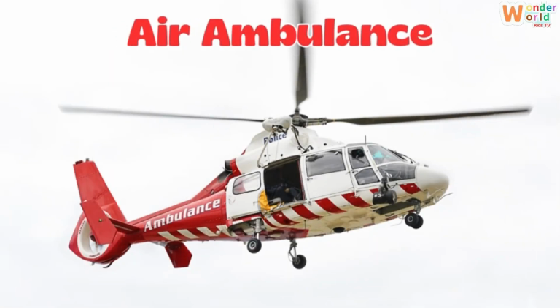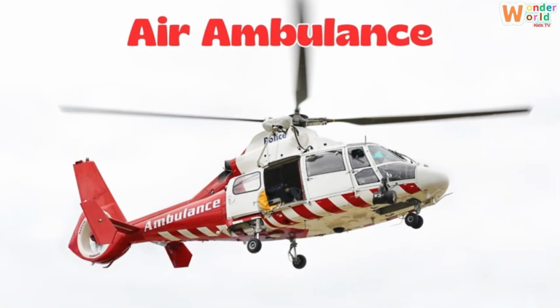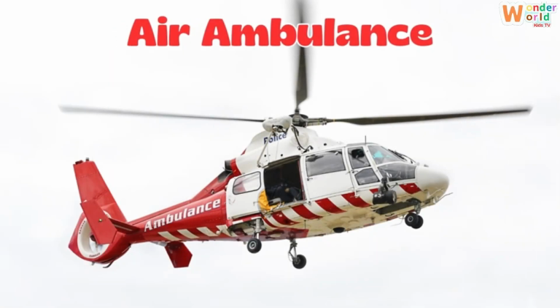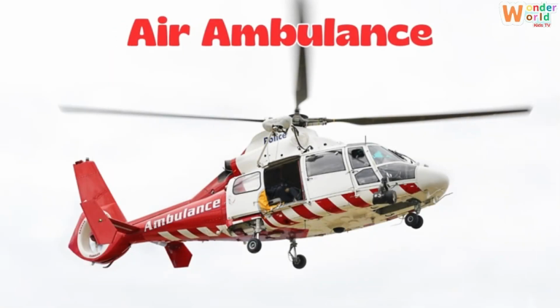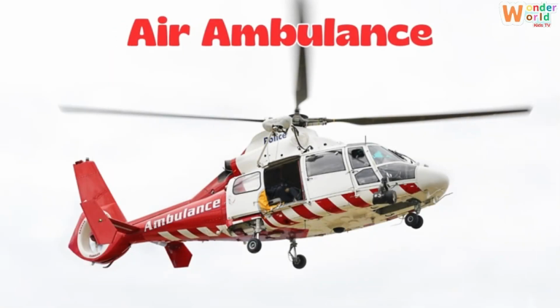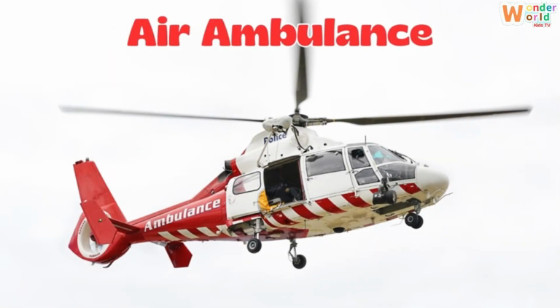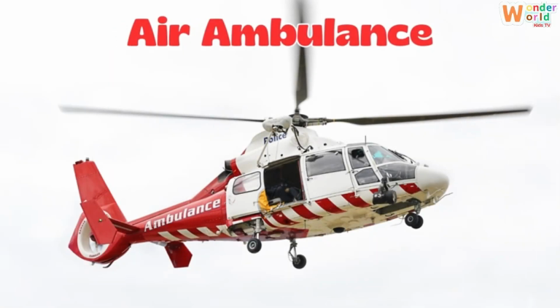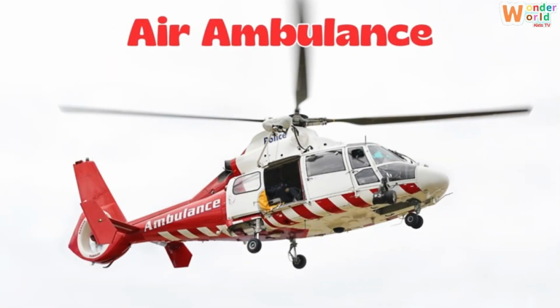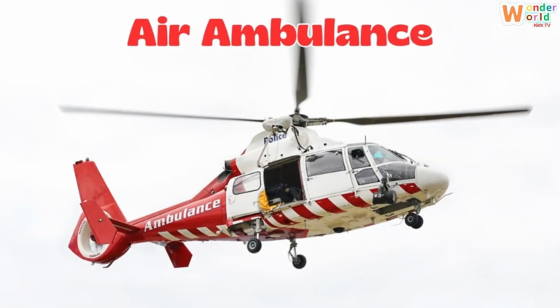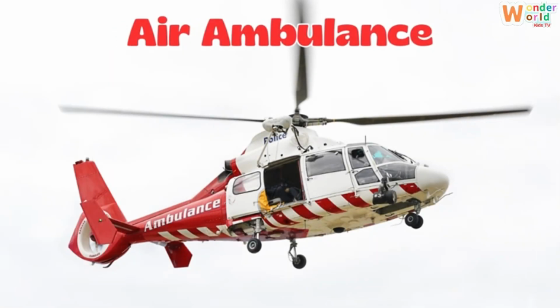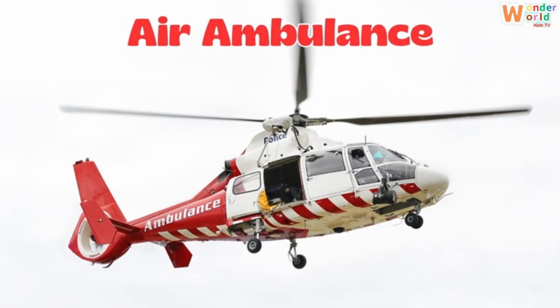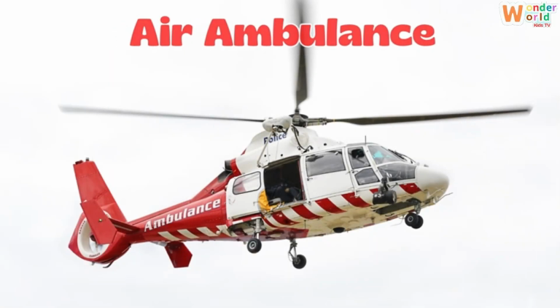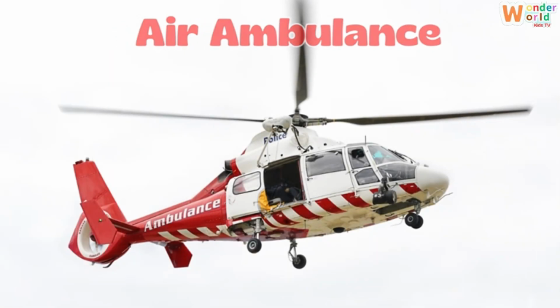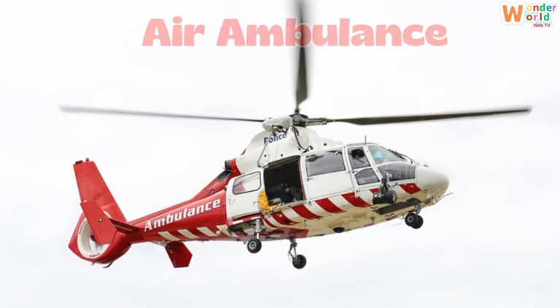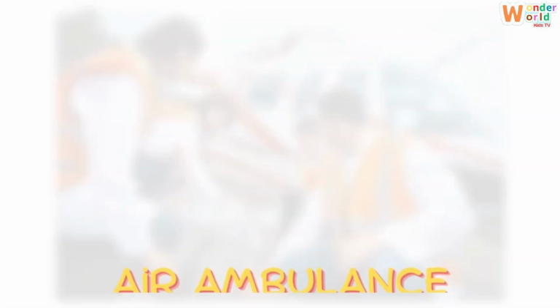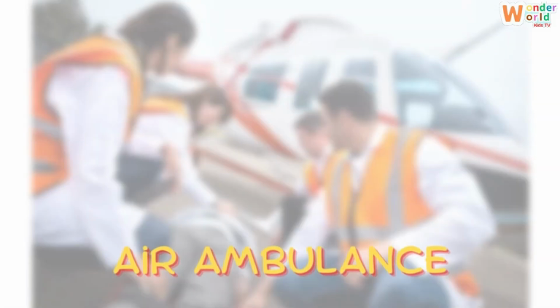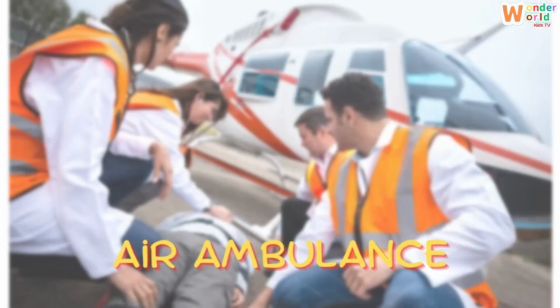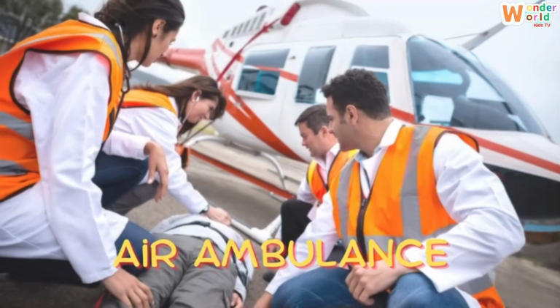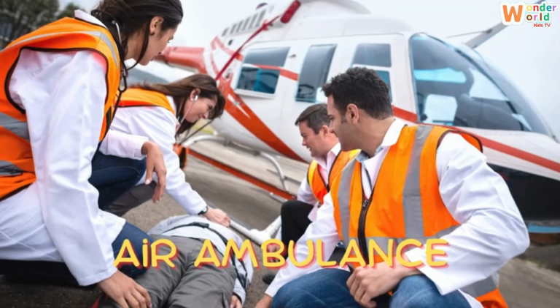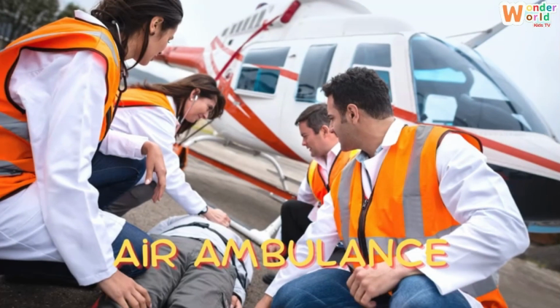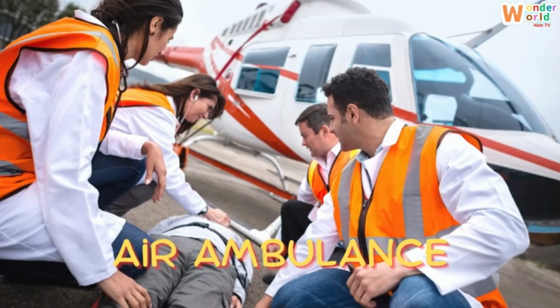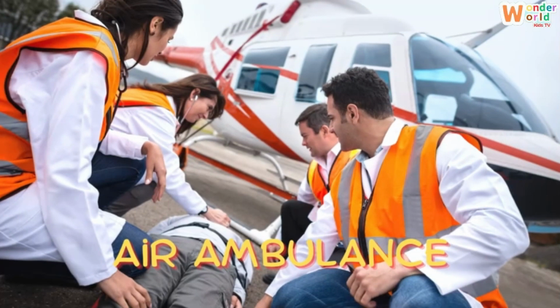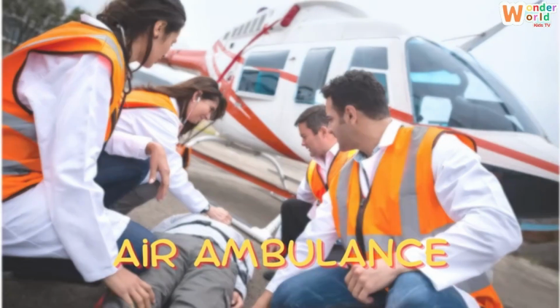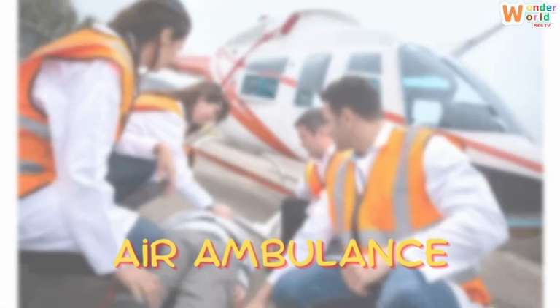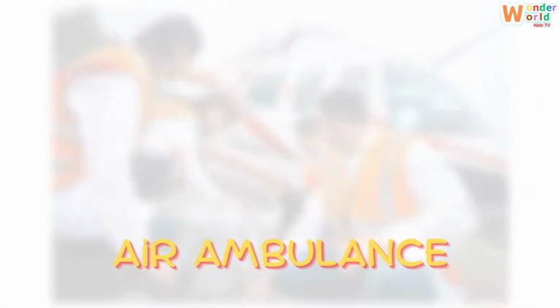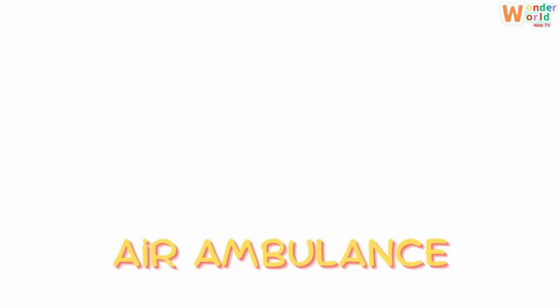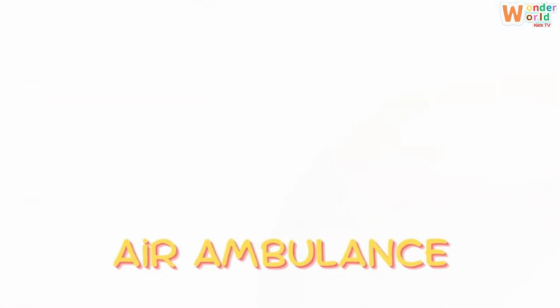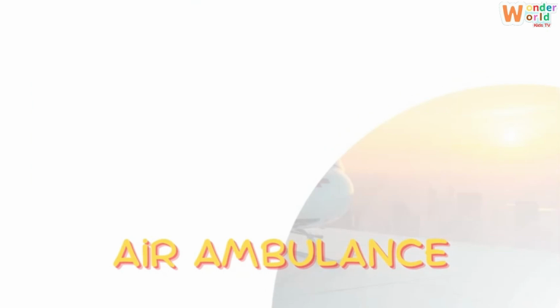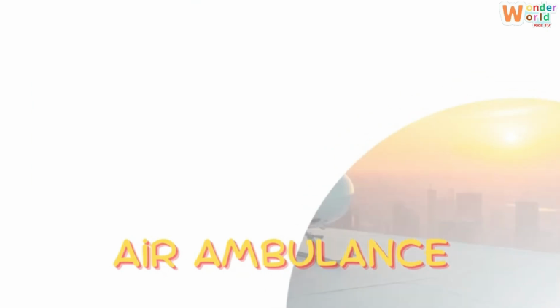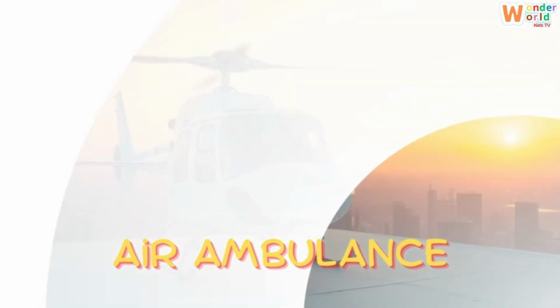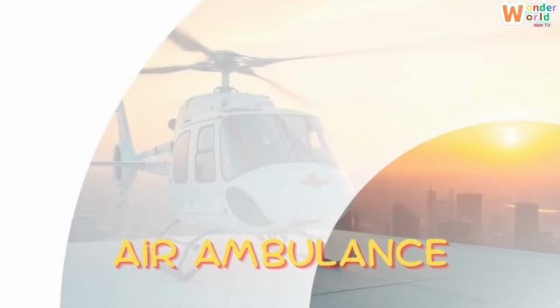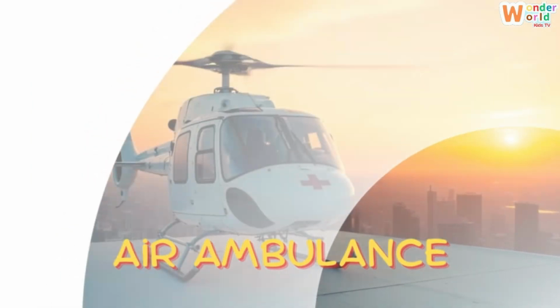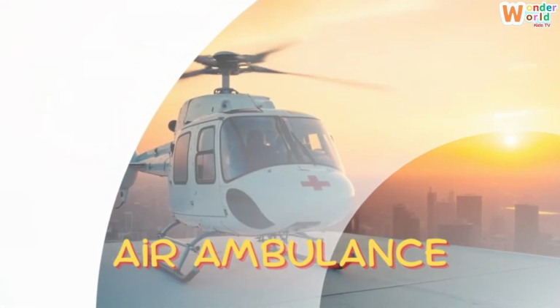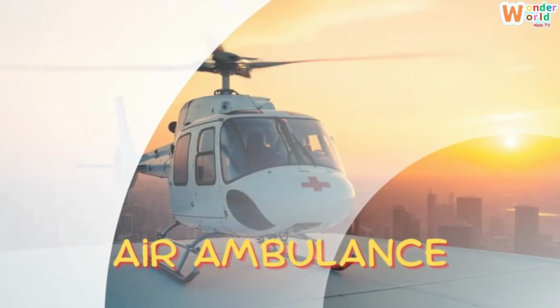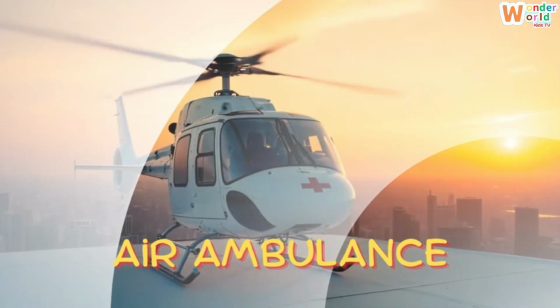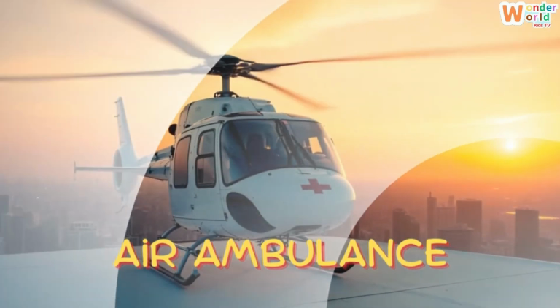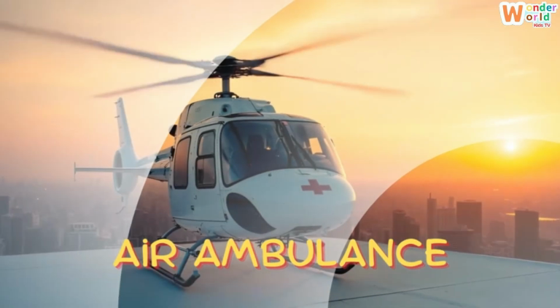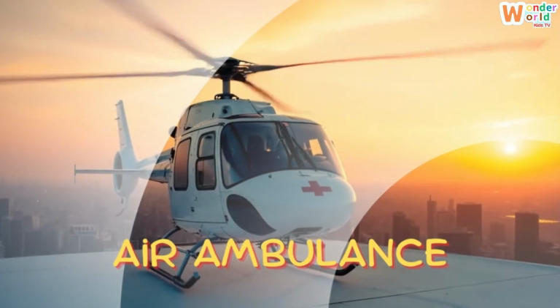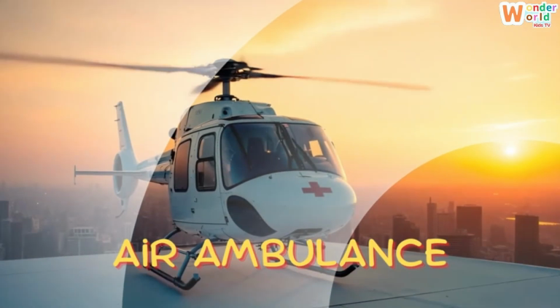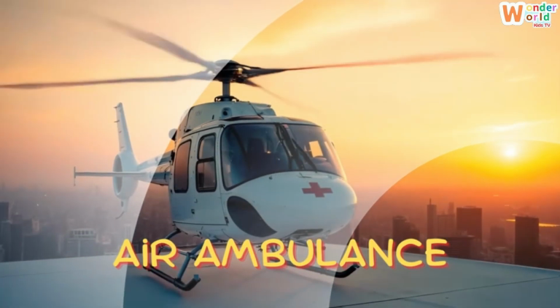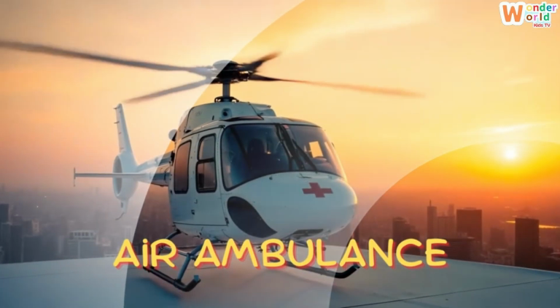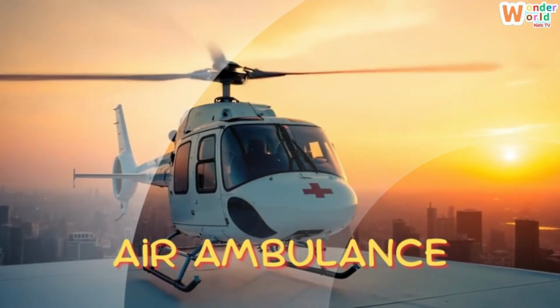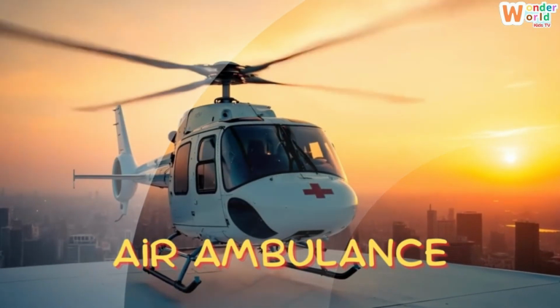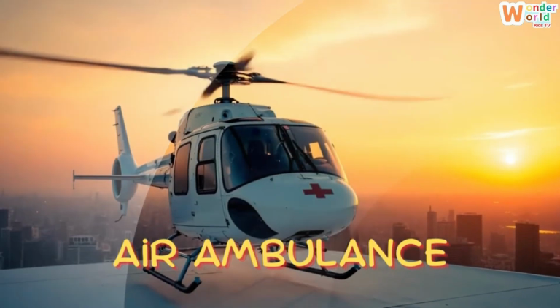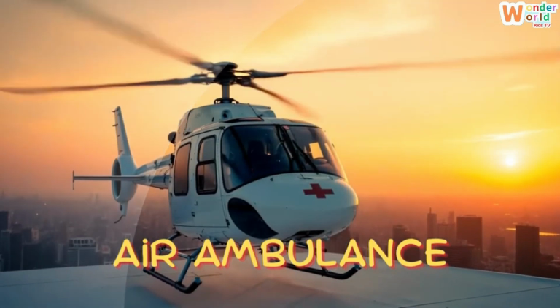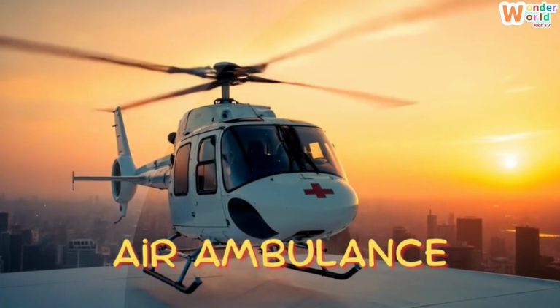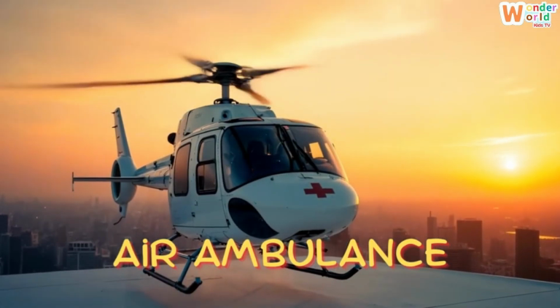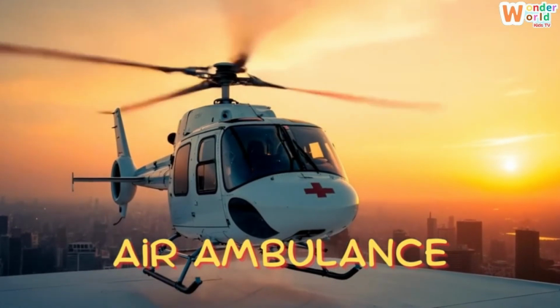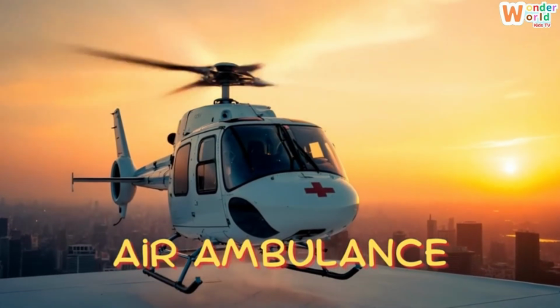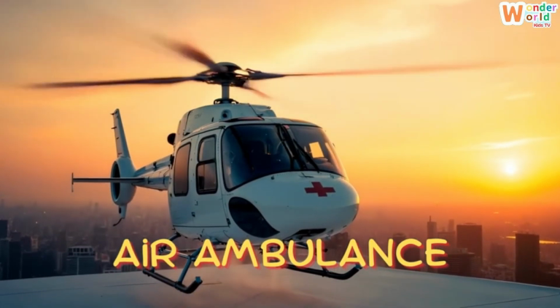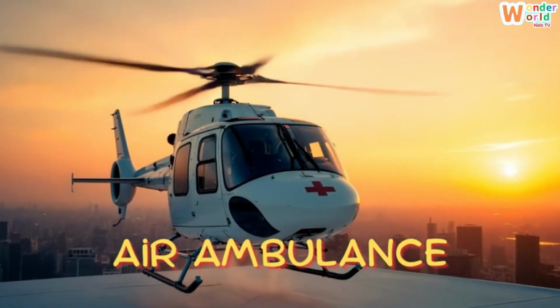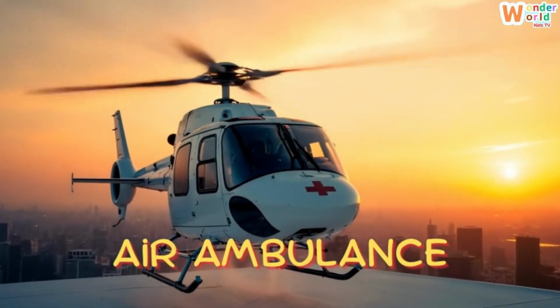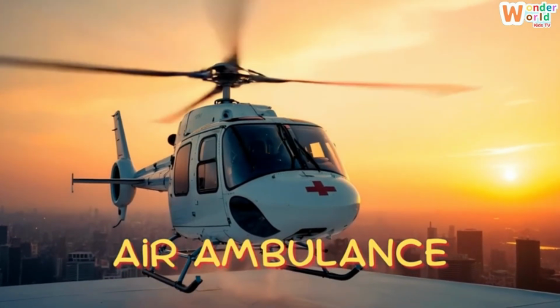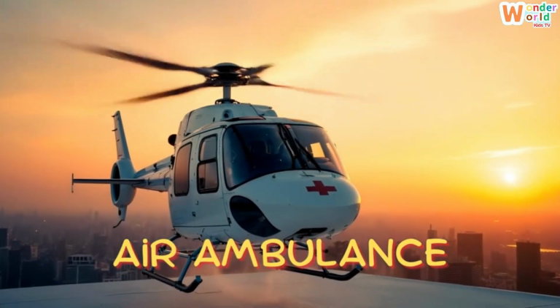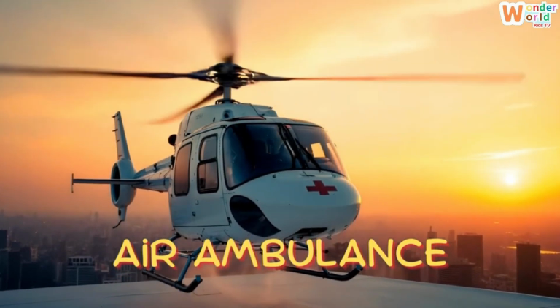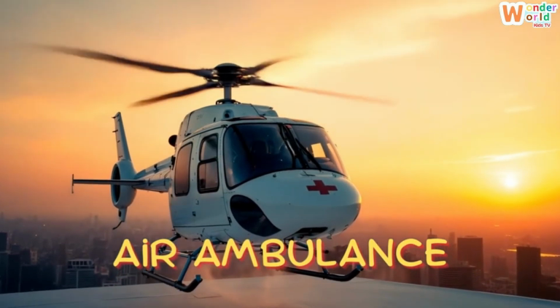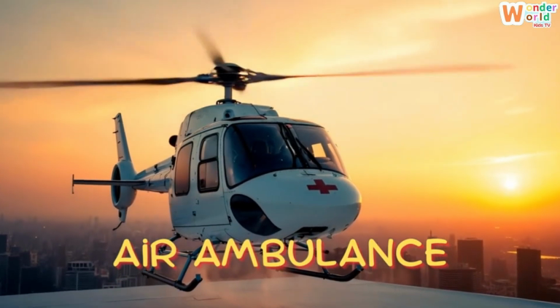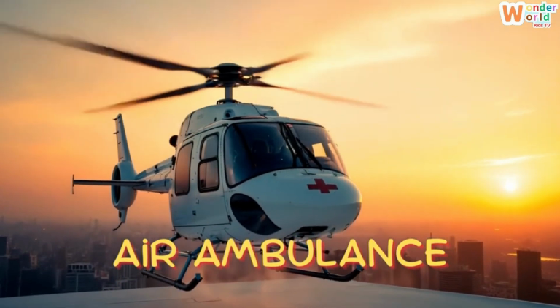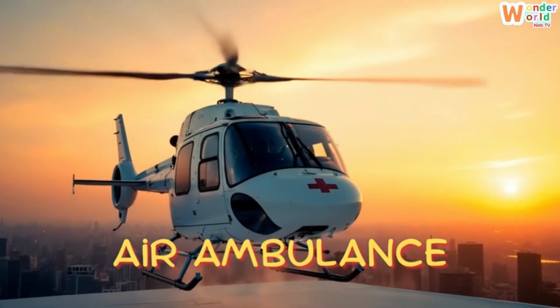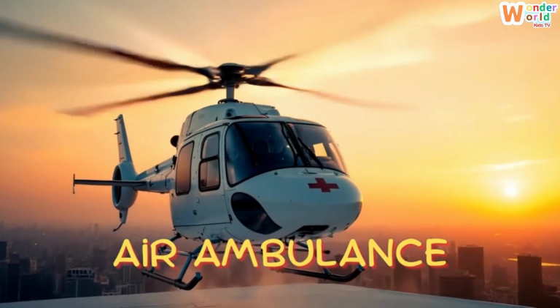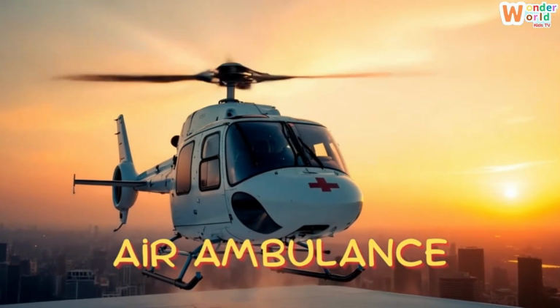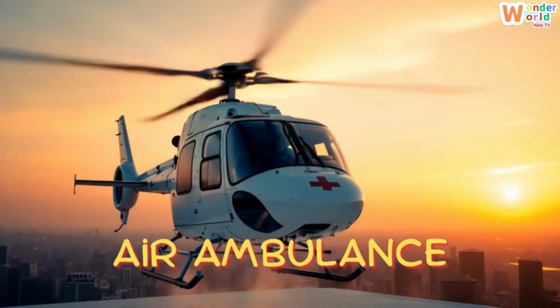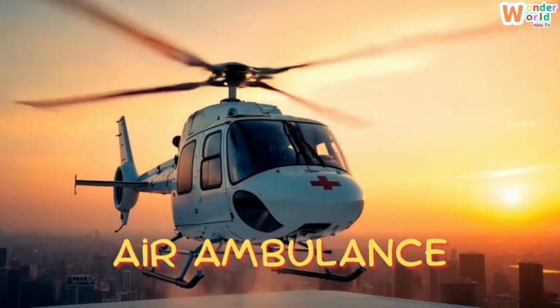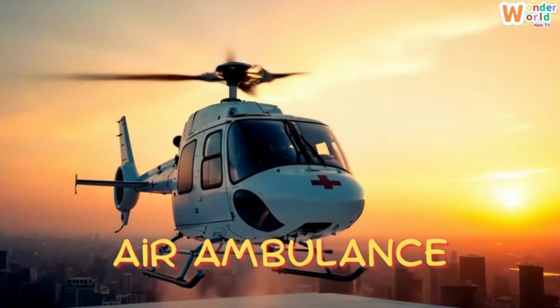Air ambulance. This is an air ambulance. It quickly takes sick or injured people to the hospital.